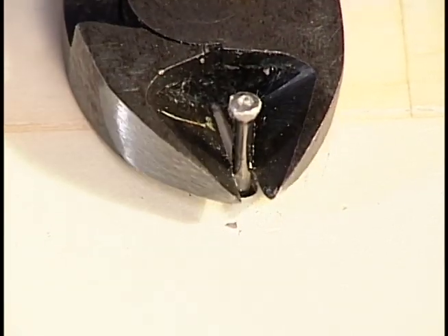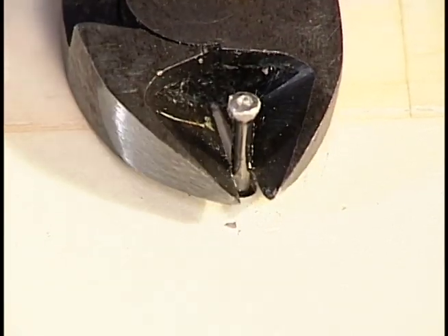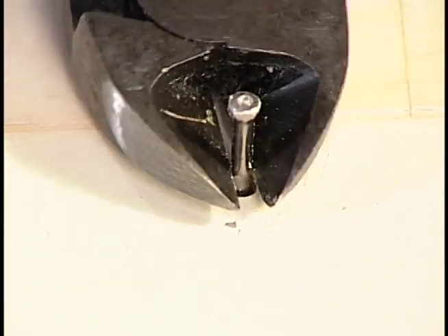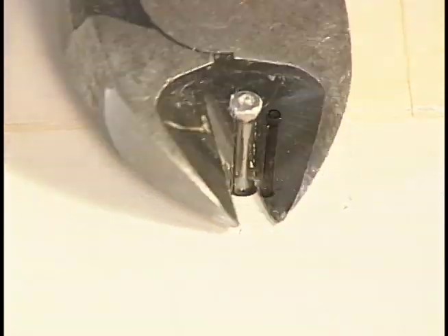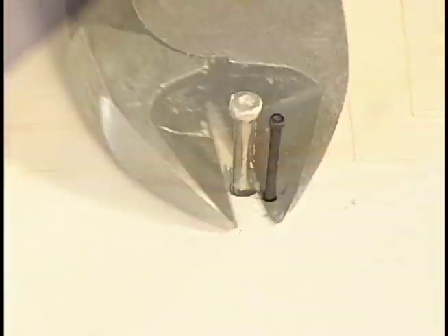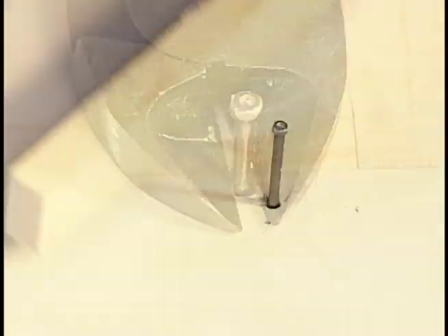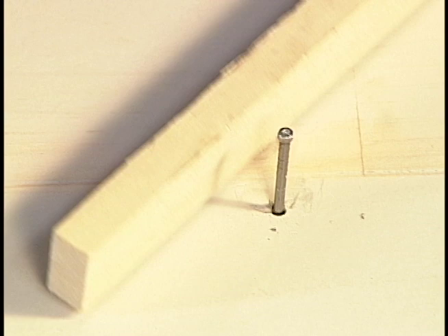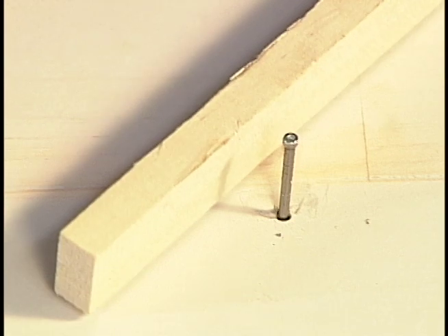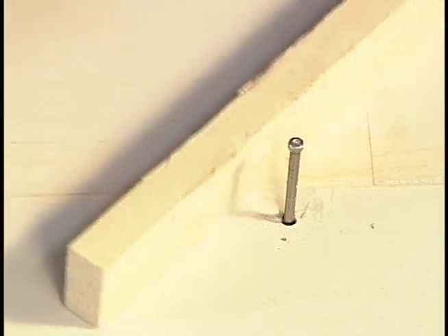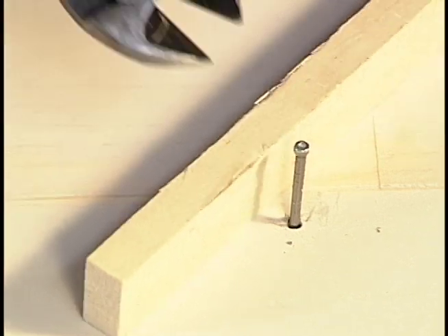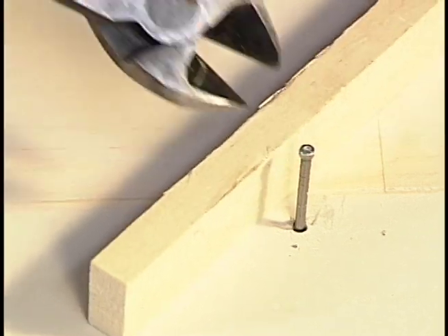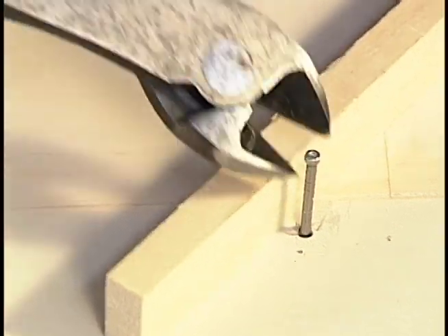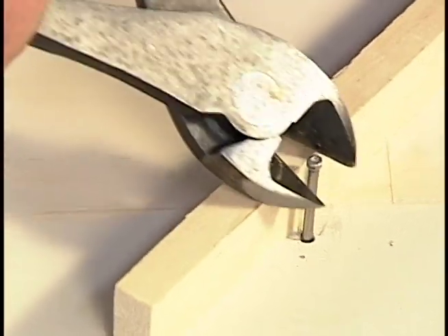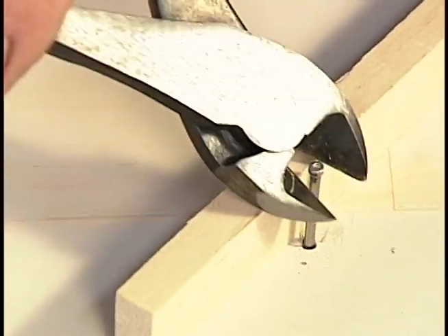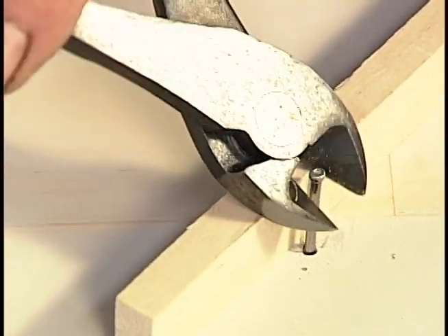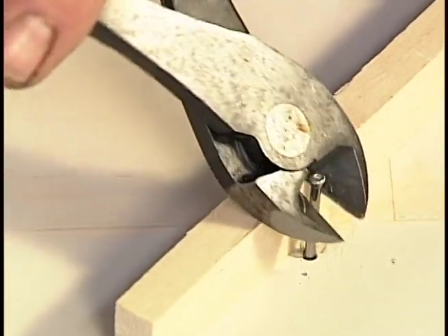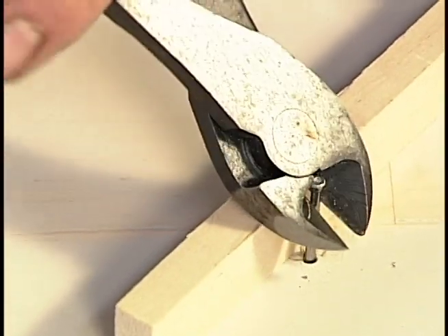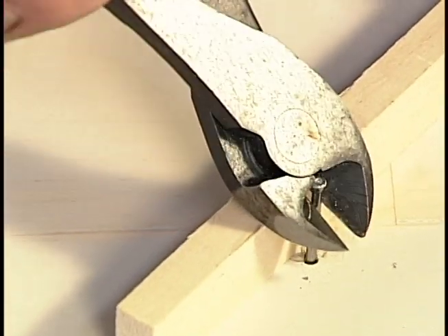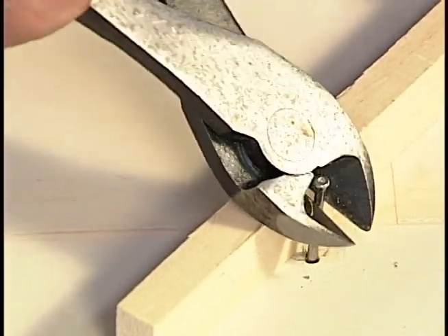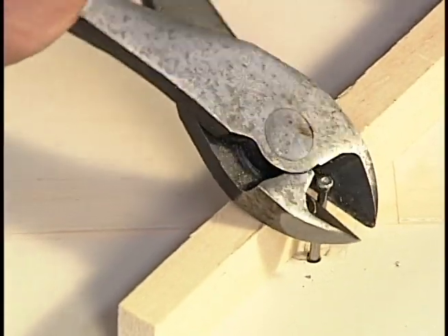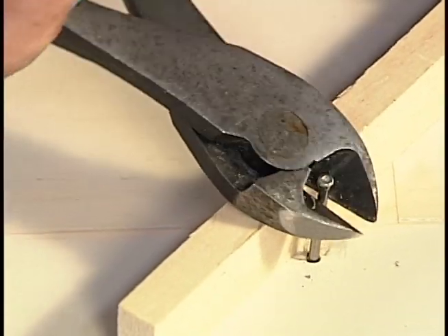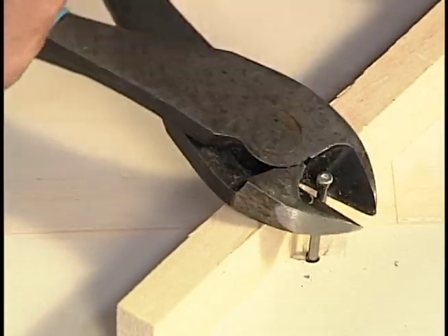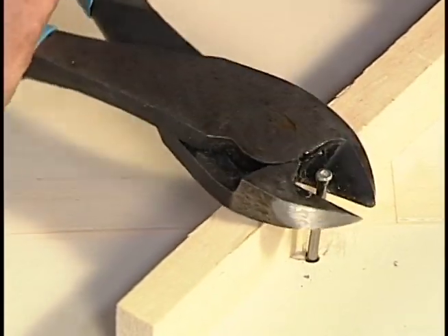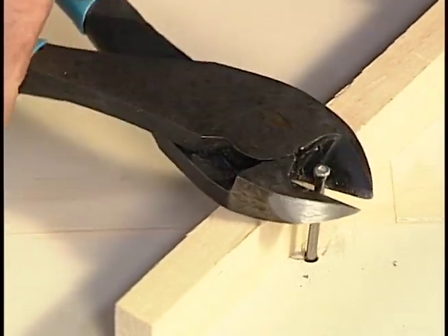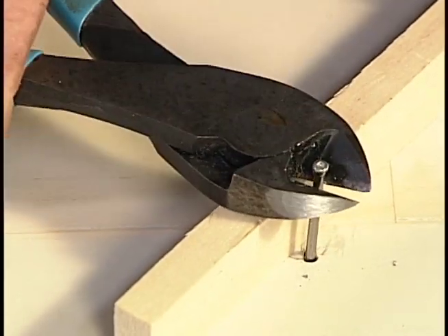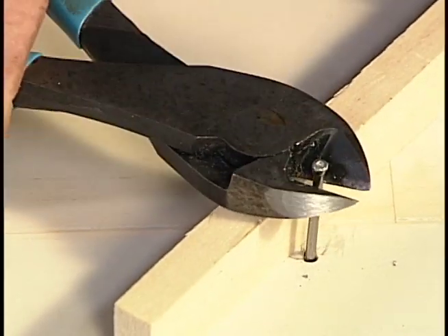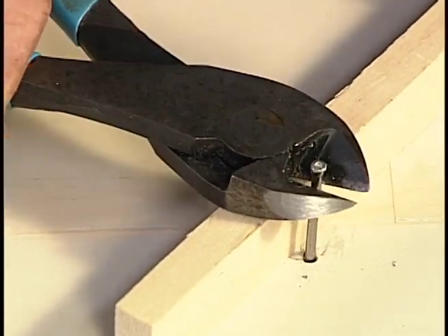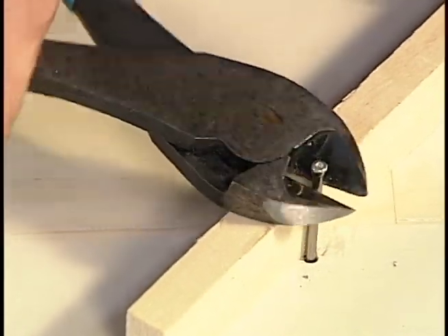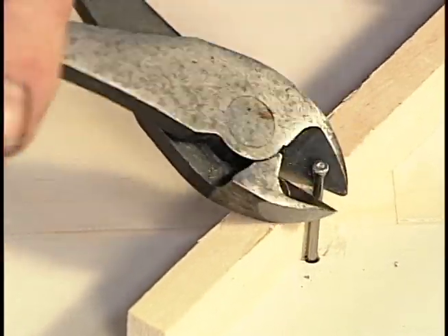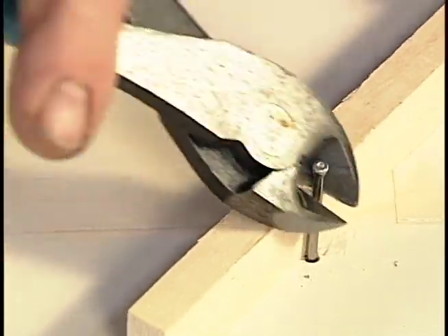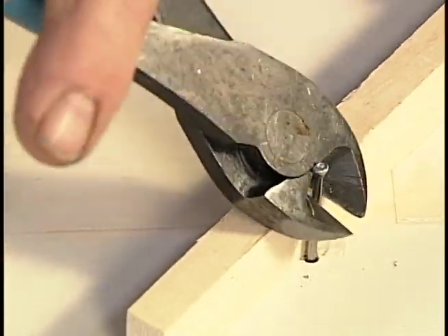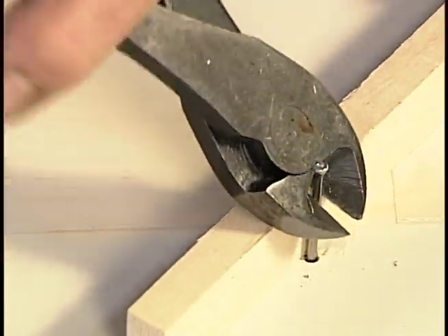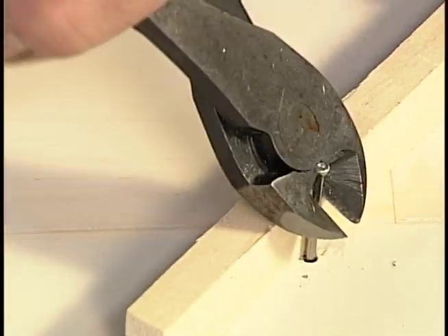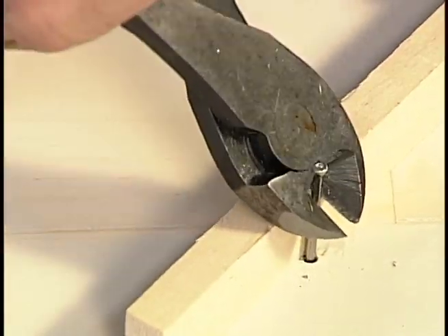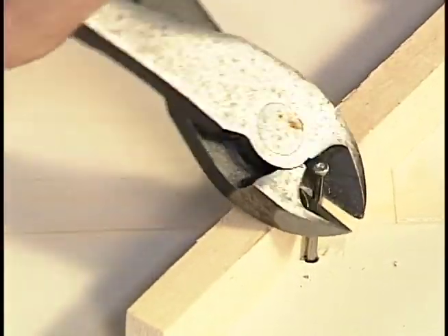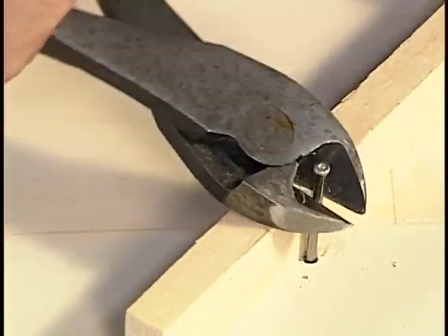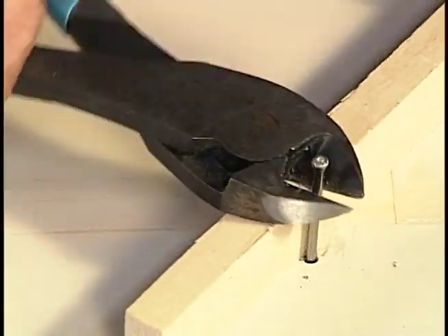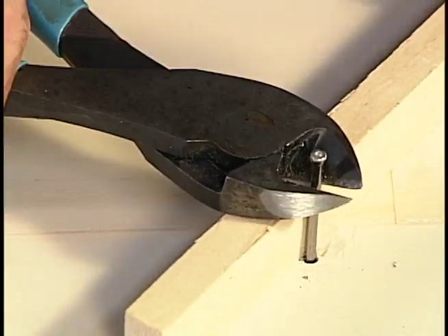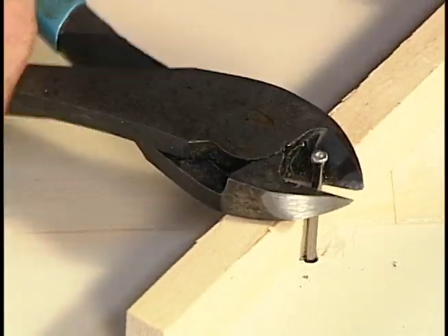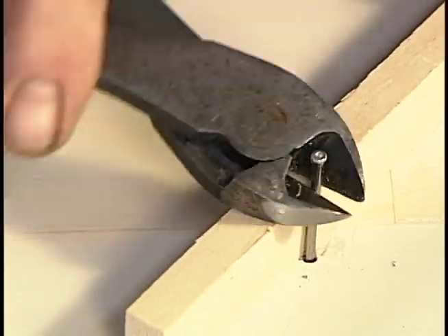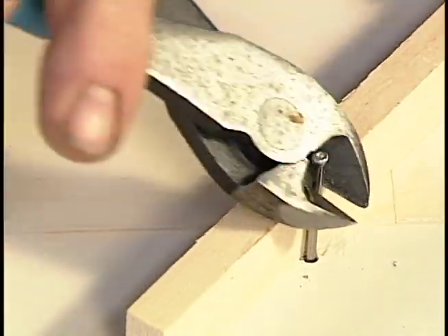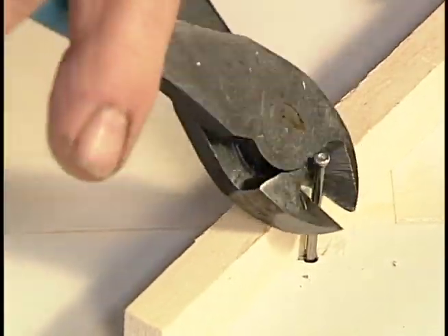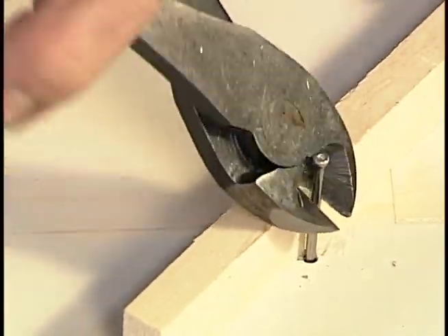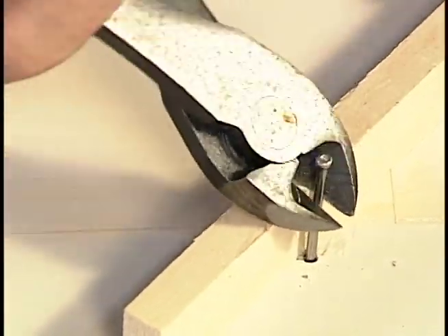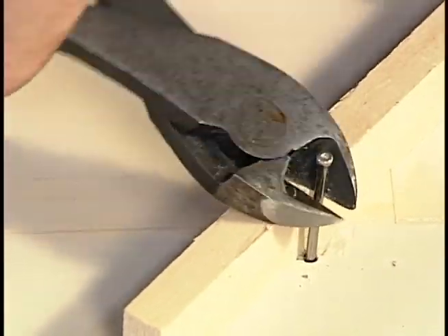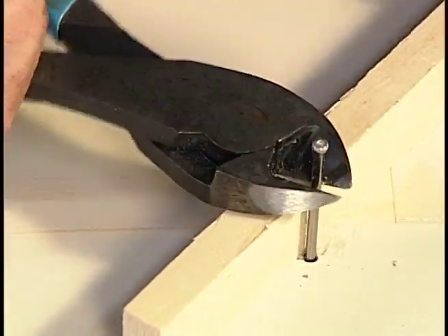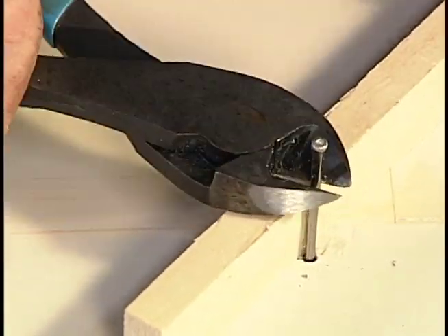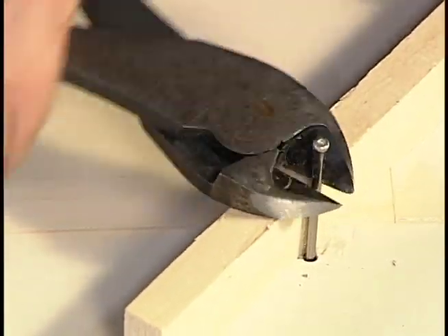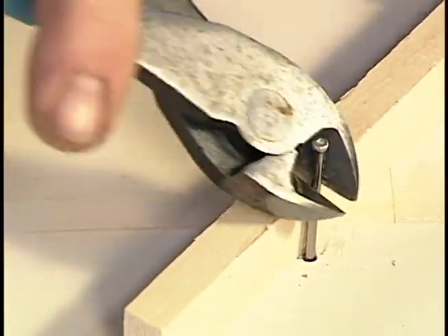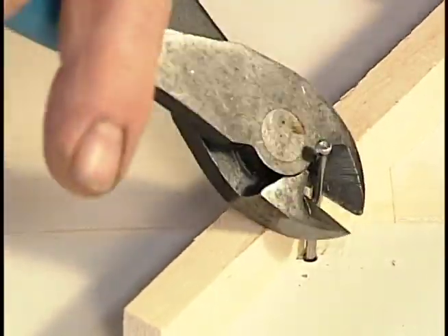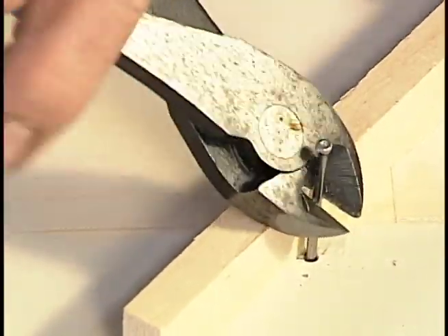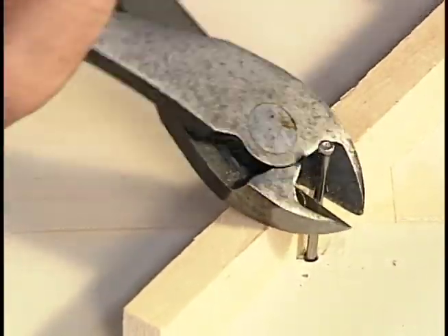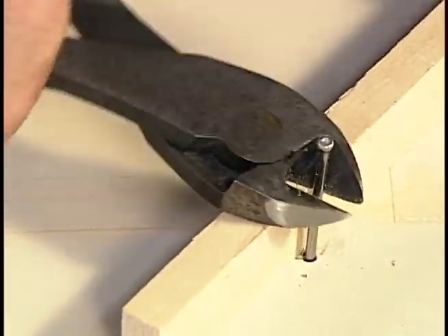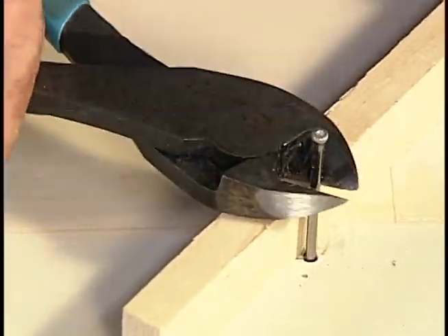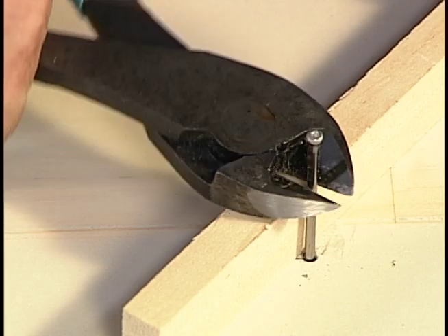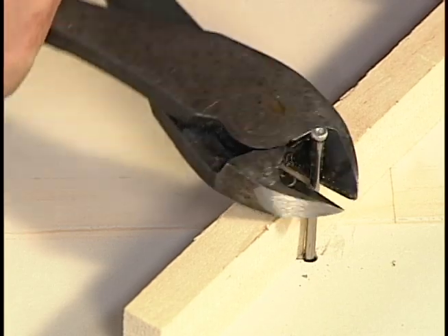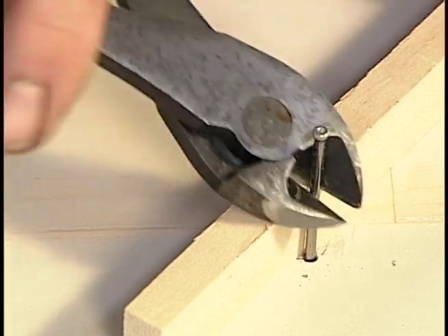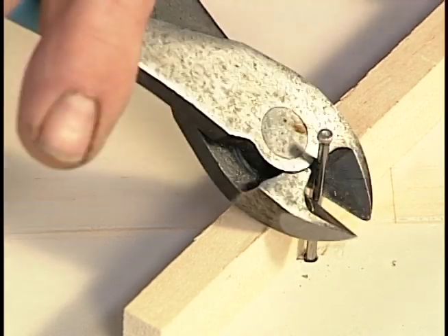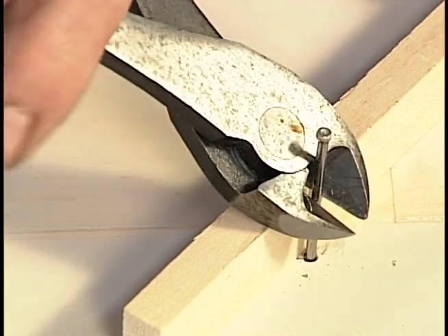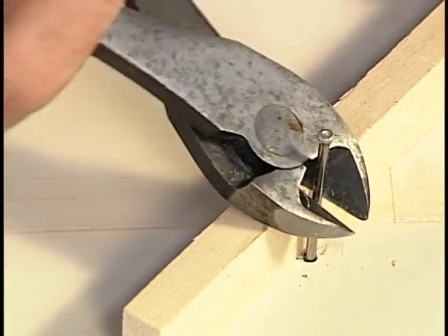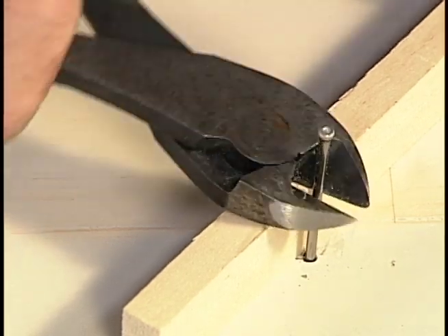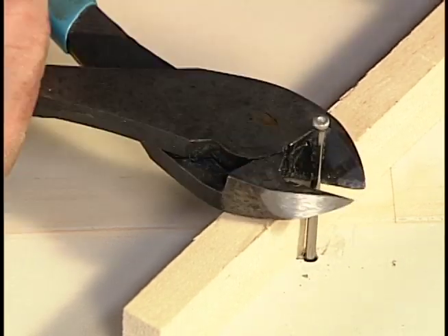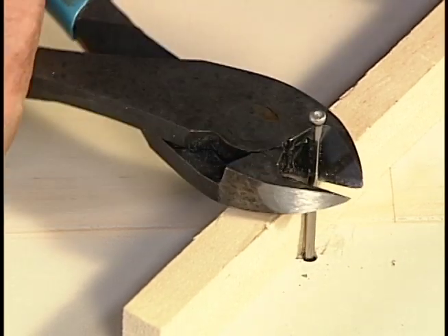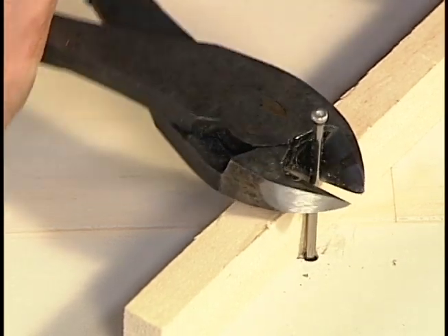I can increase the range of motion by using a scrap piece of wood.